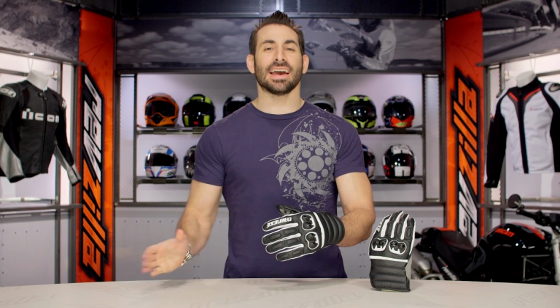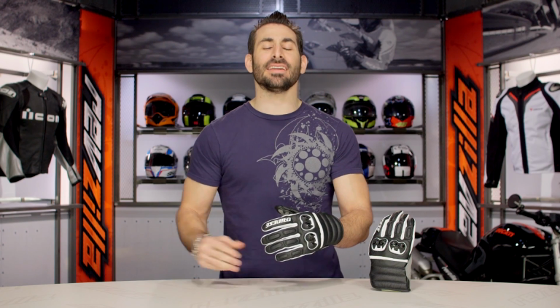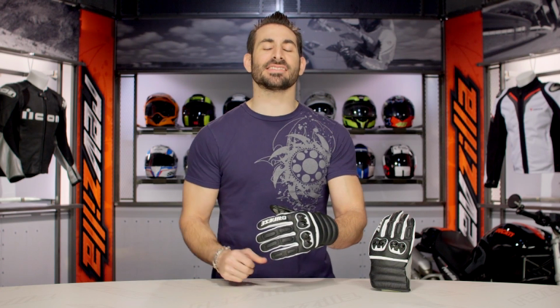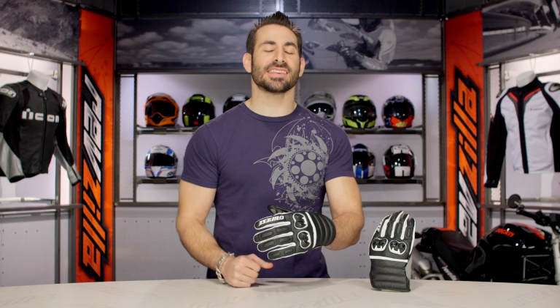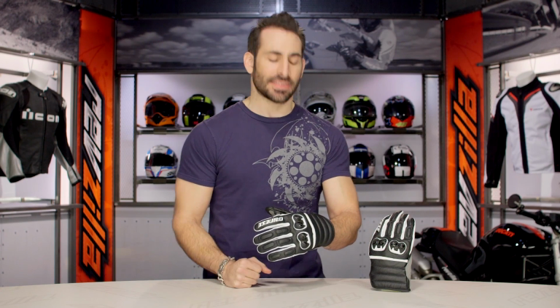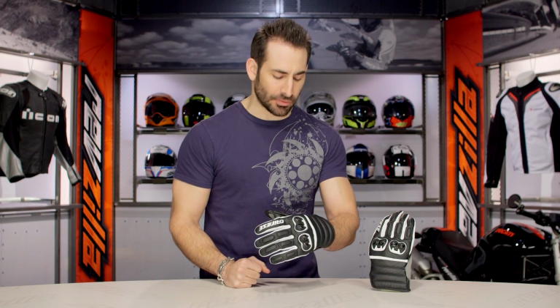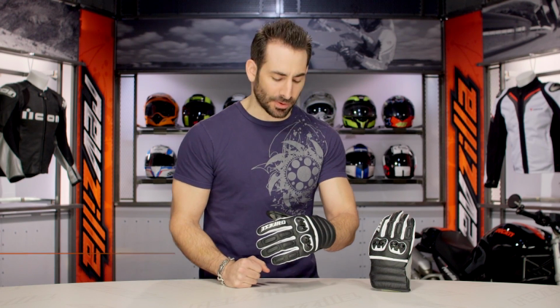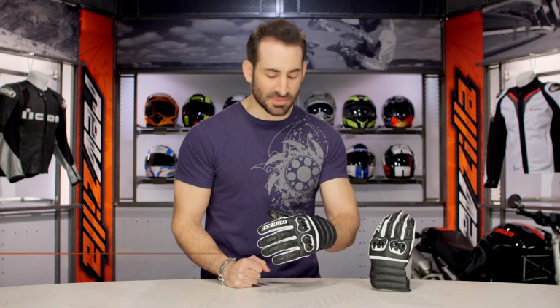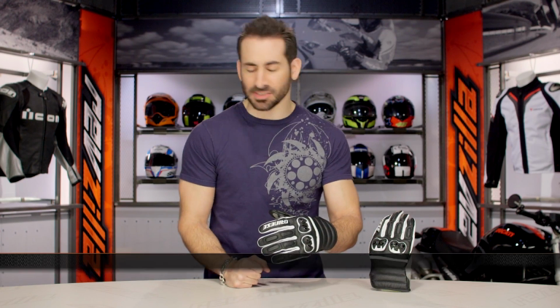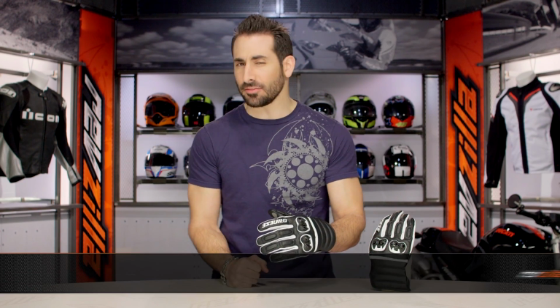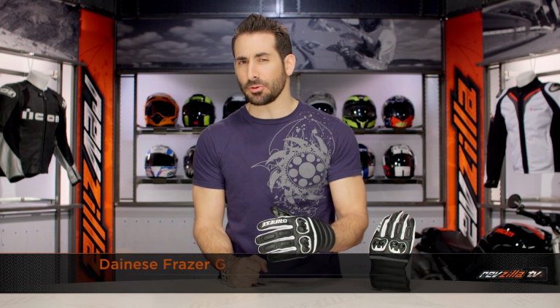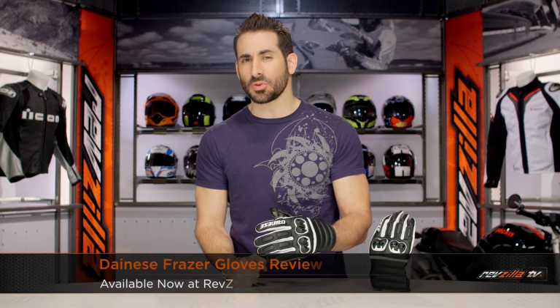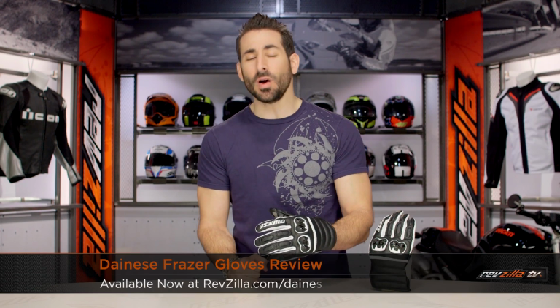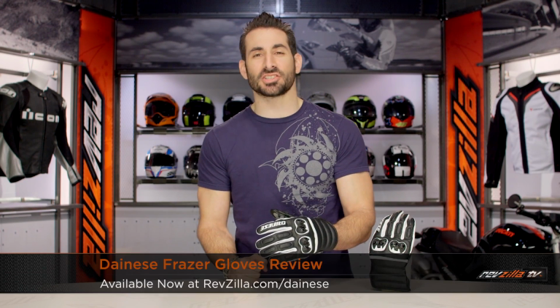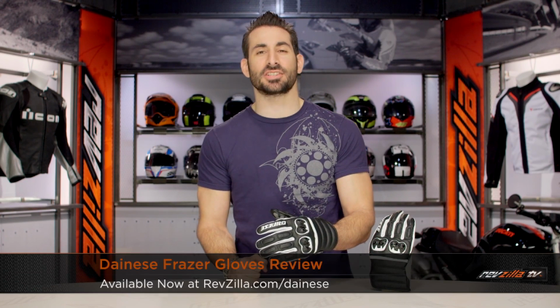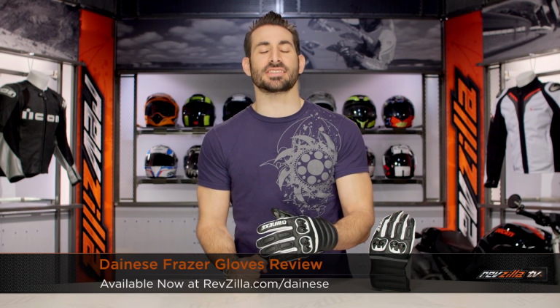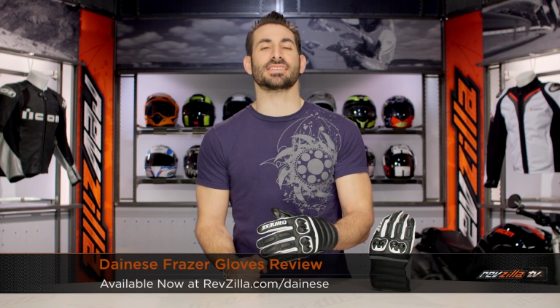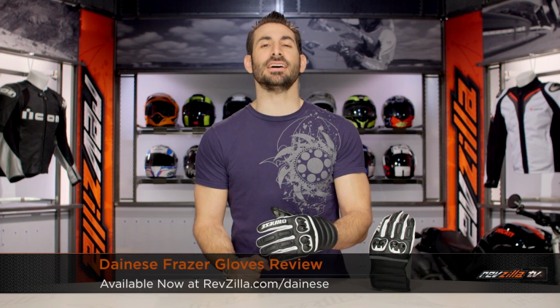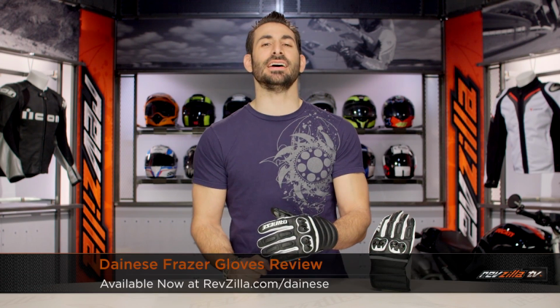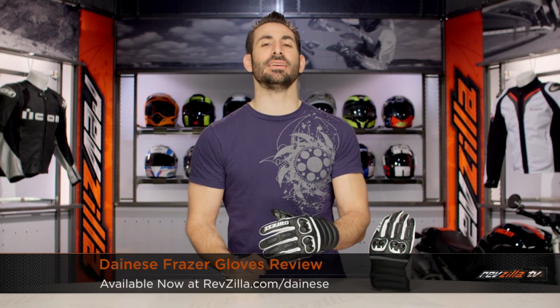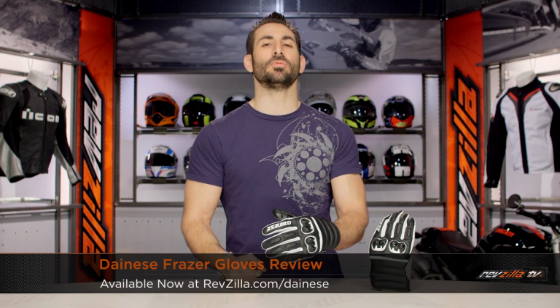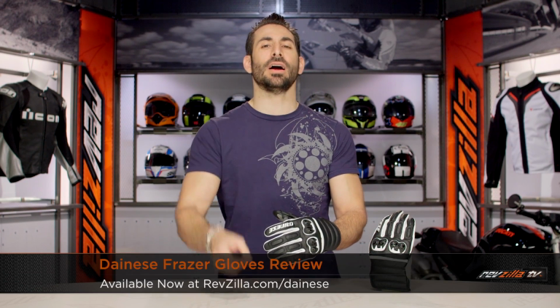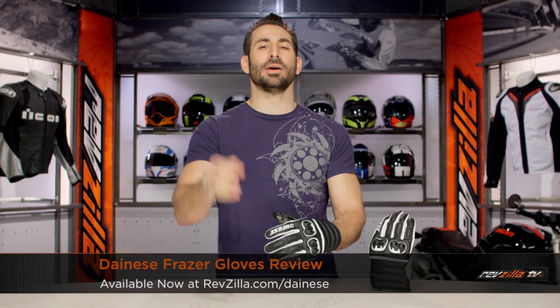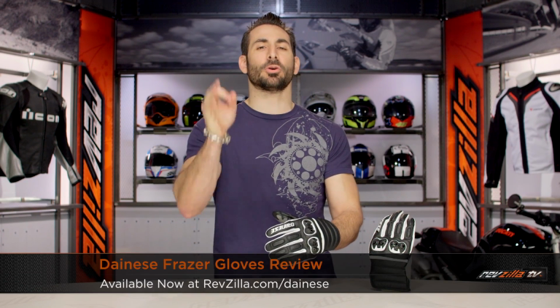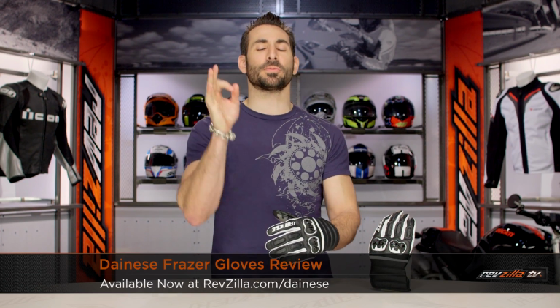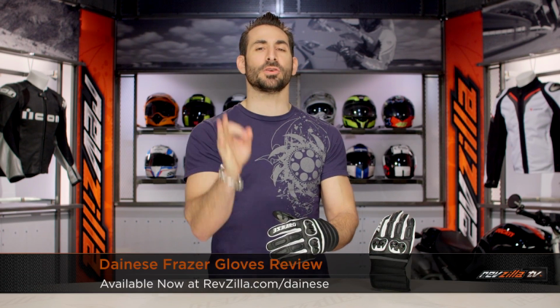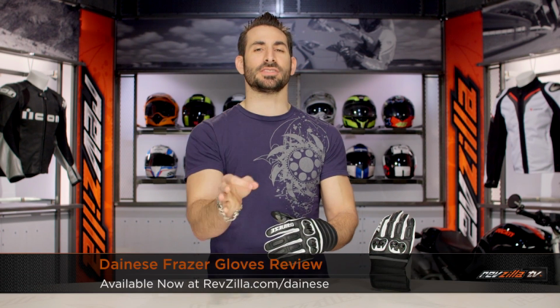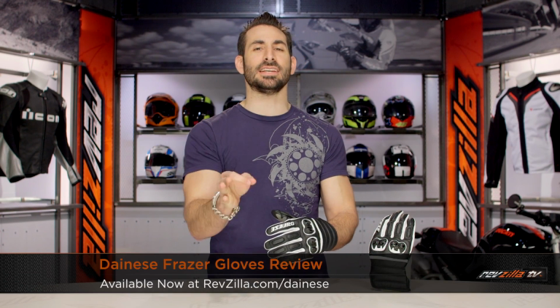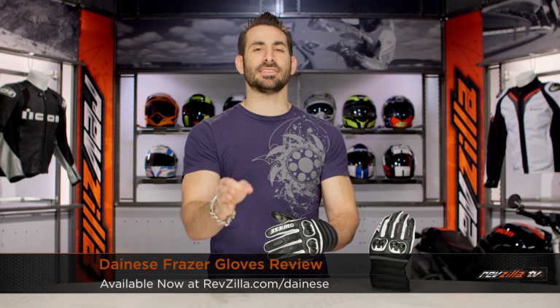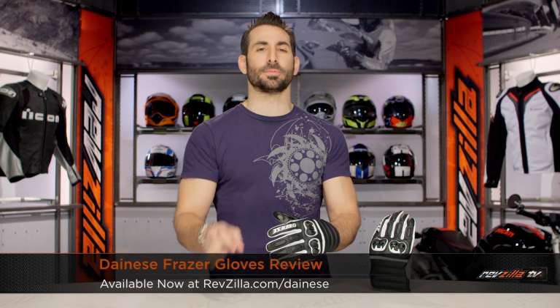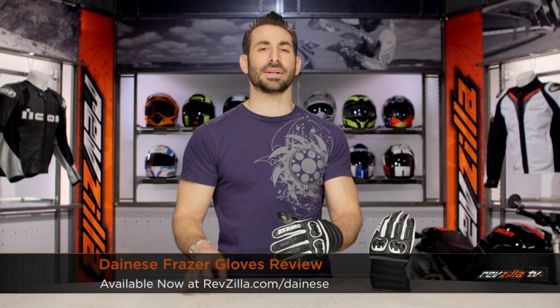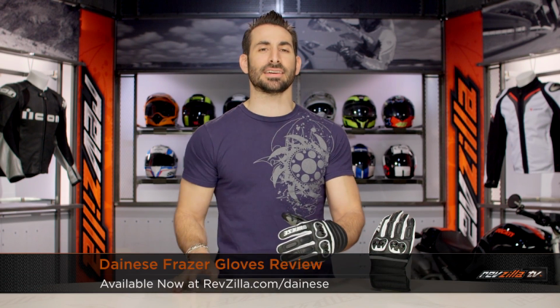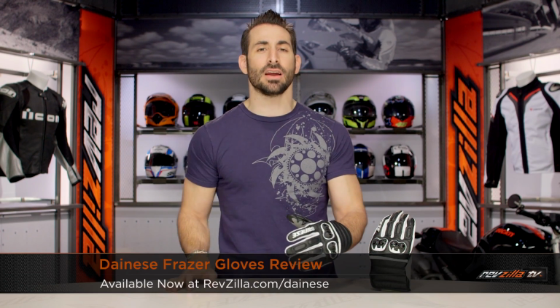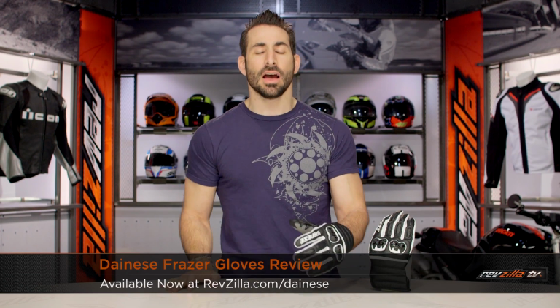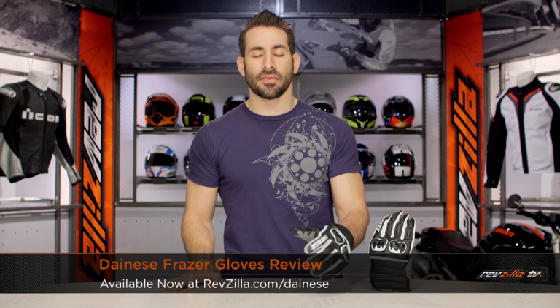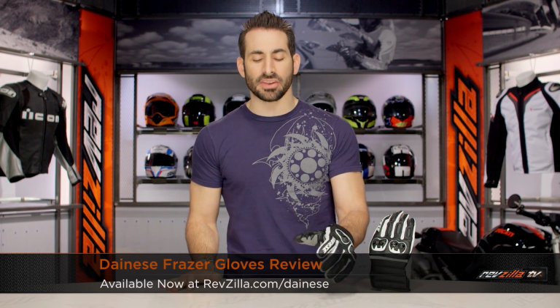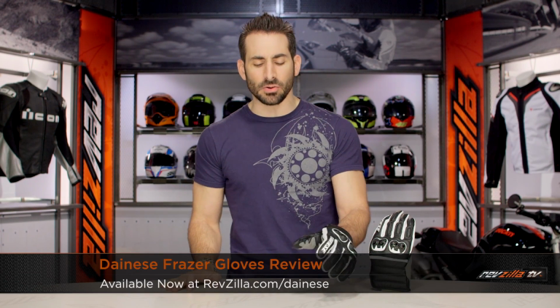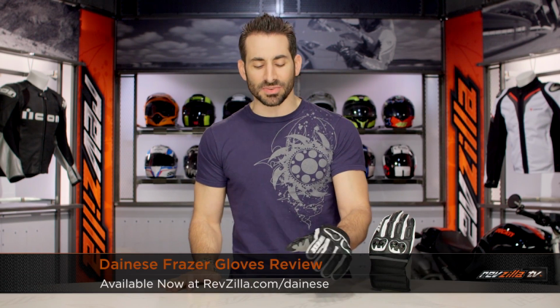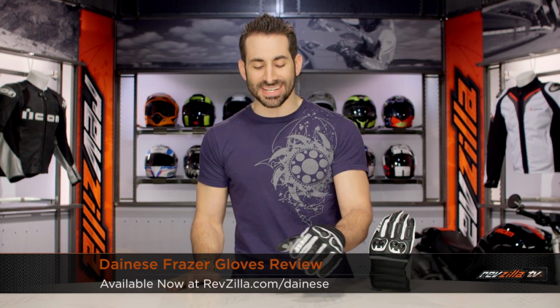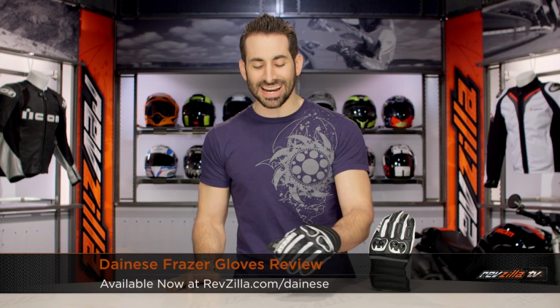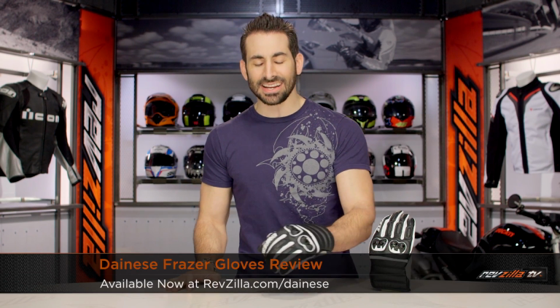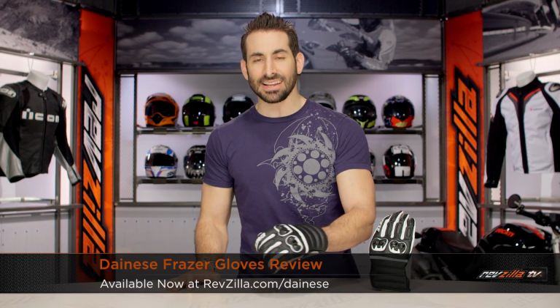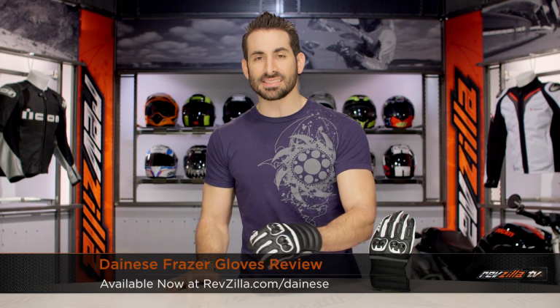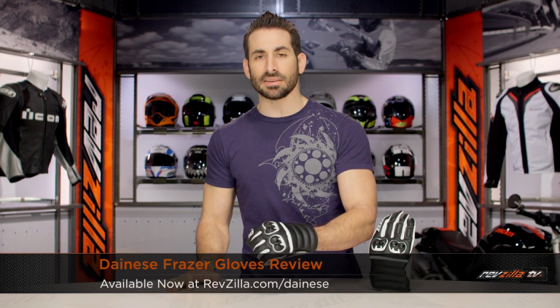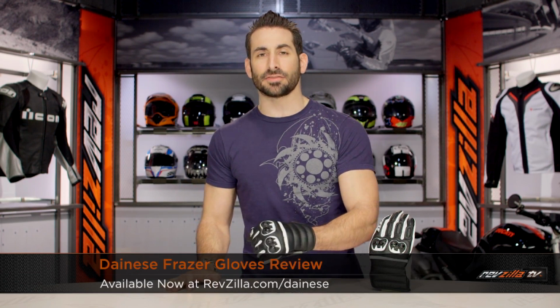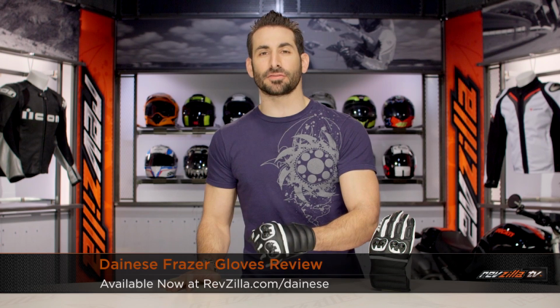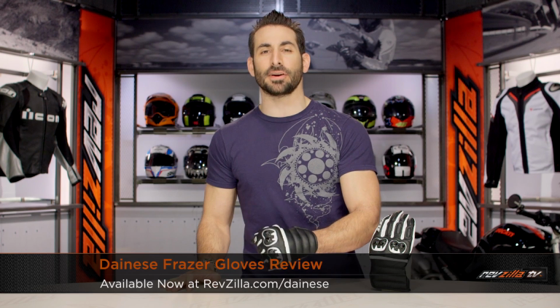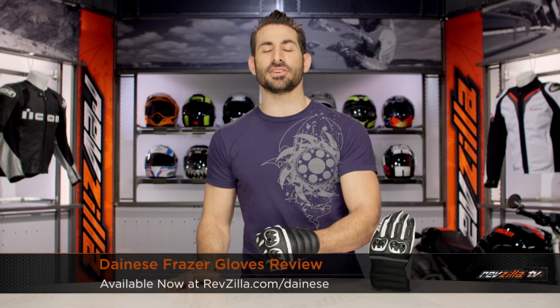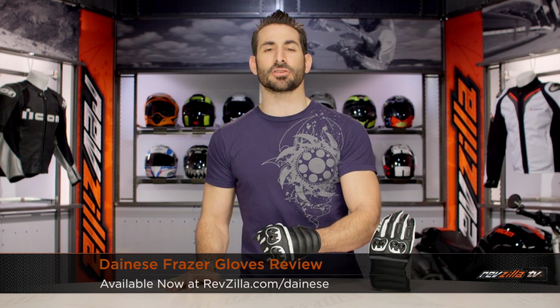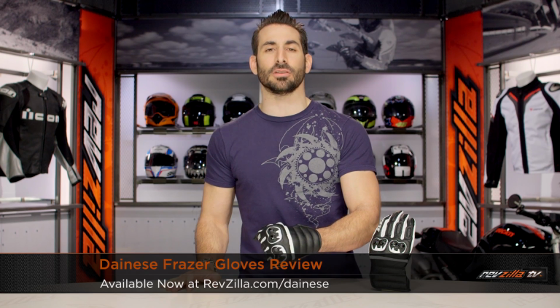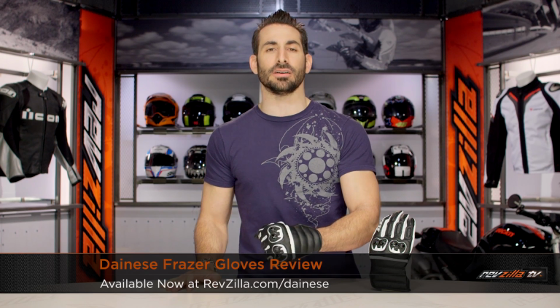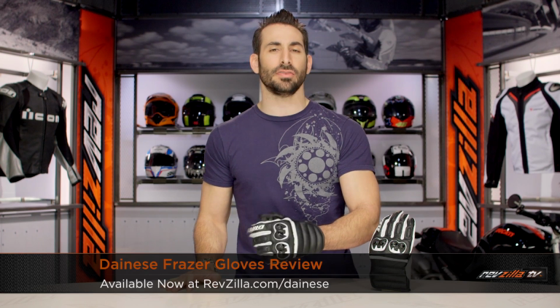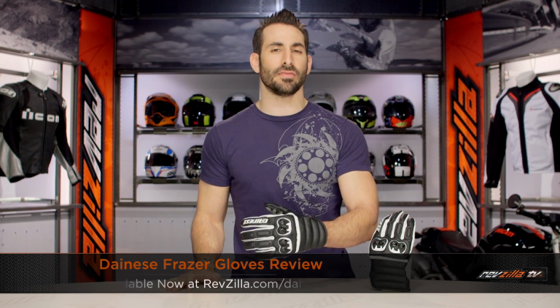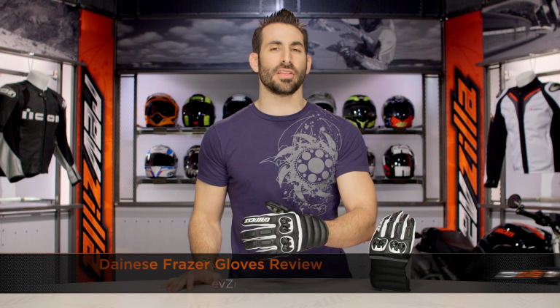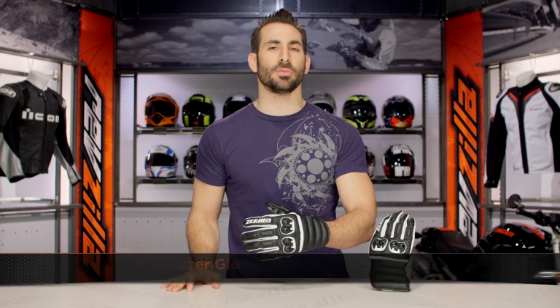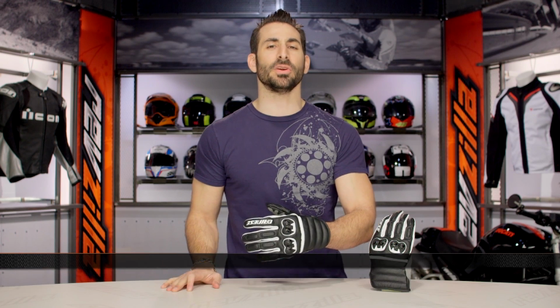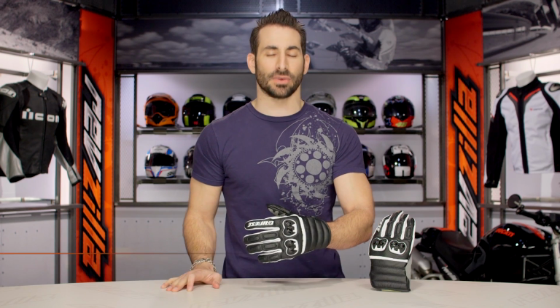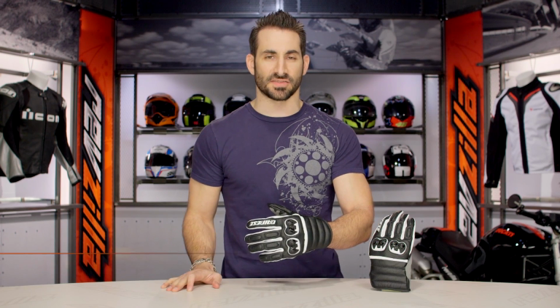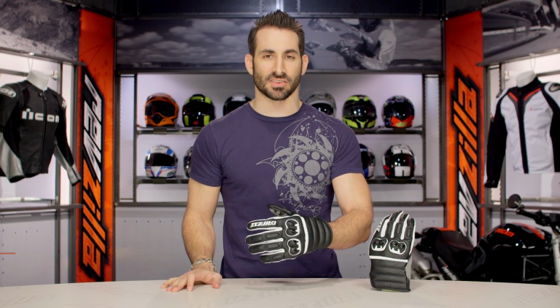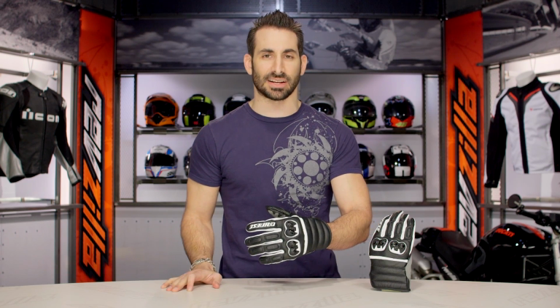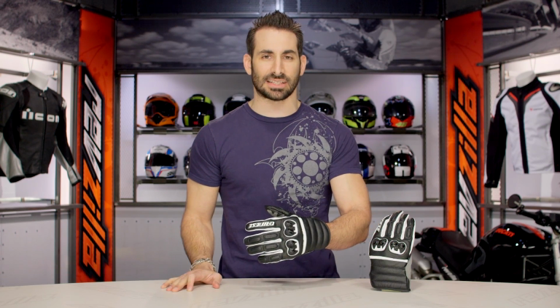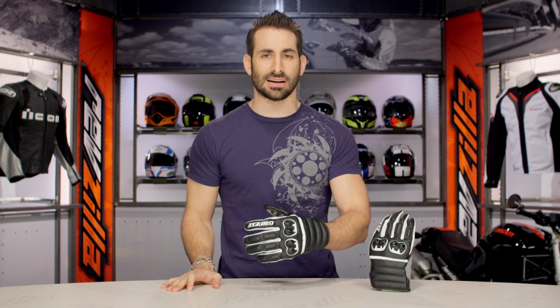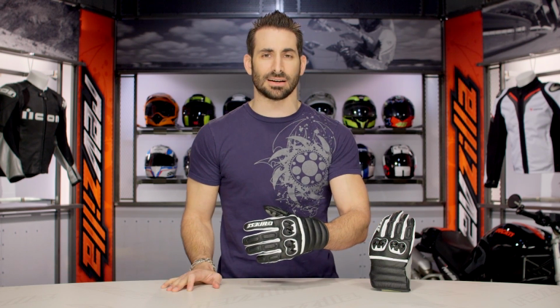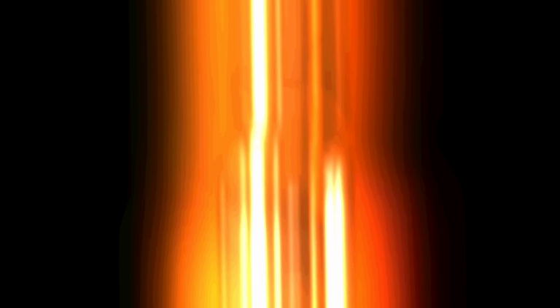Hey, this is Anthony with RevZilla. Watch, decide, and ride. Welcome to our detailed breakdown of the new Dainese Frazier glove, available at RevZilla.com.